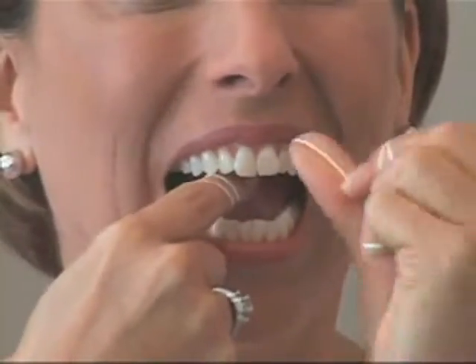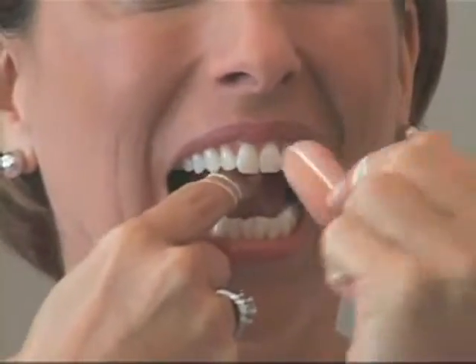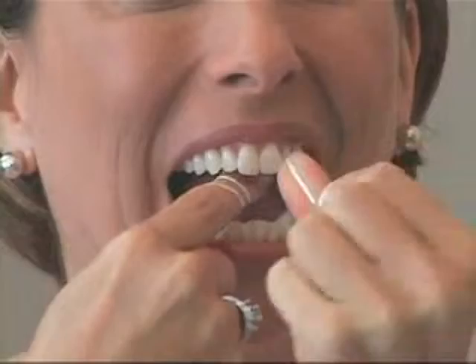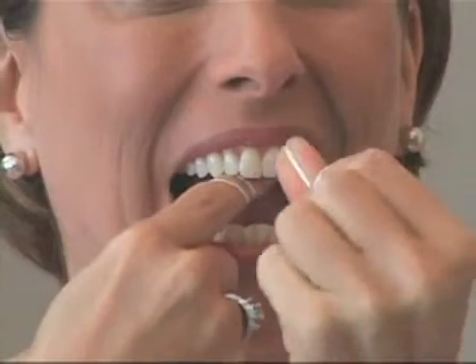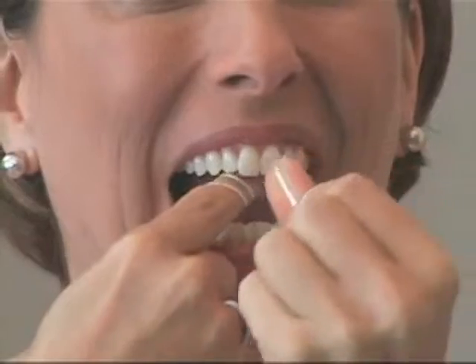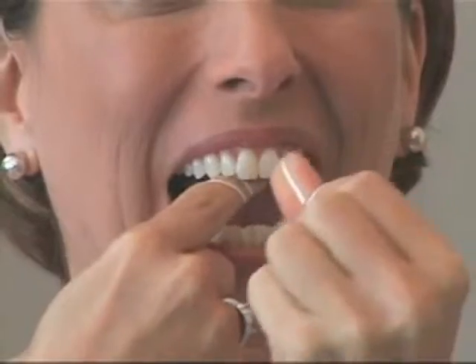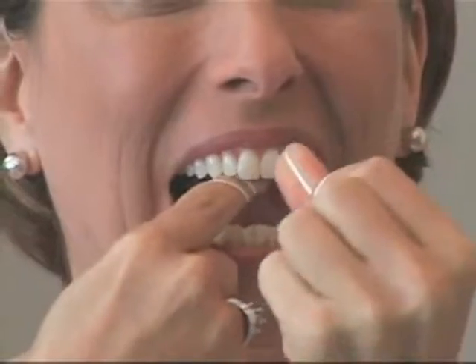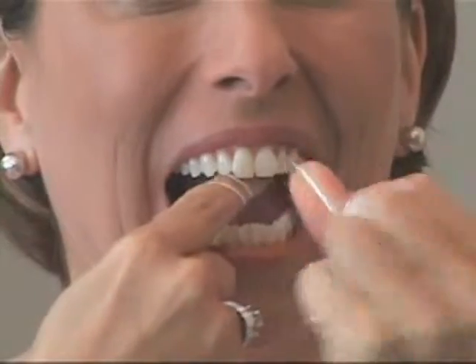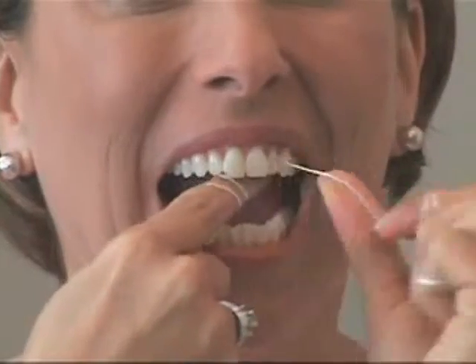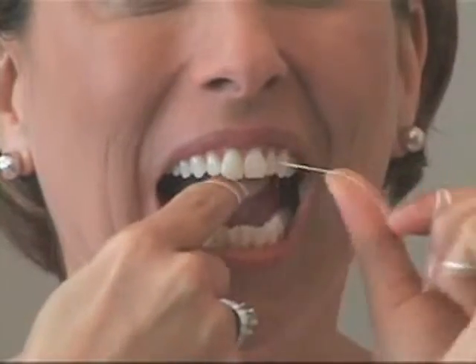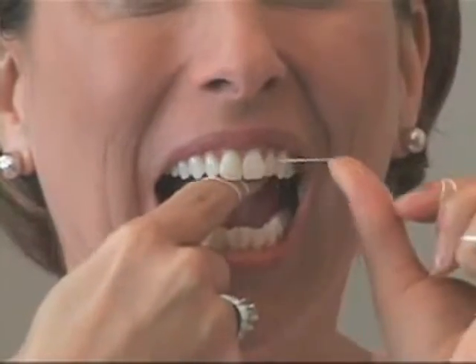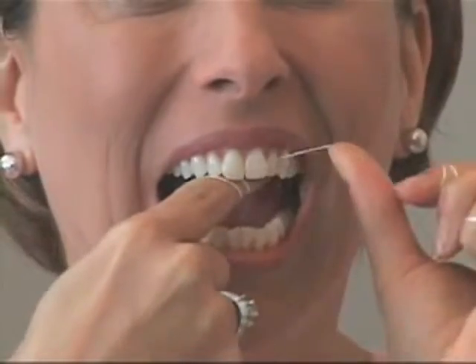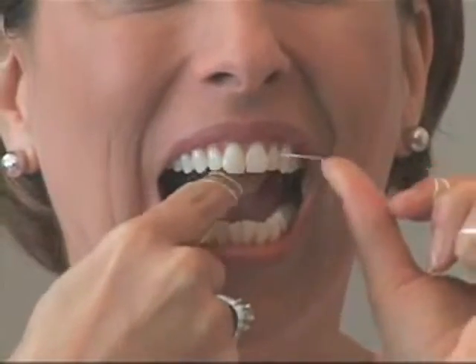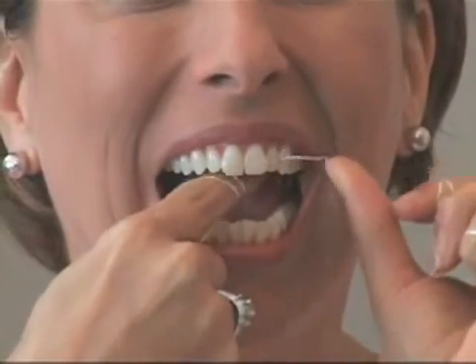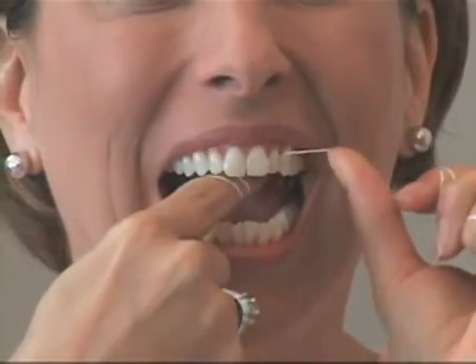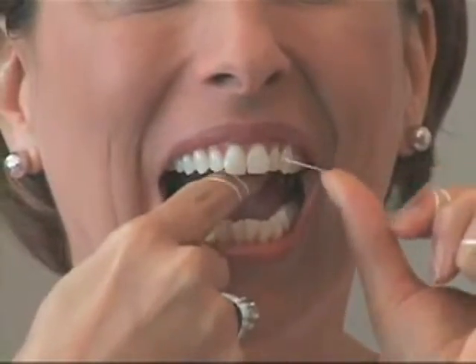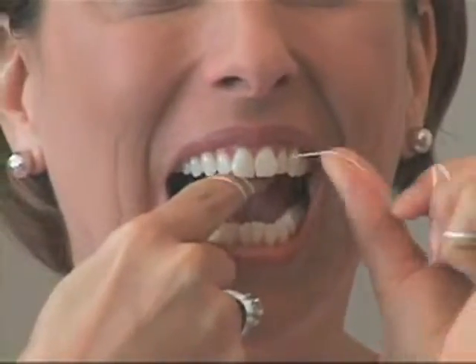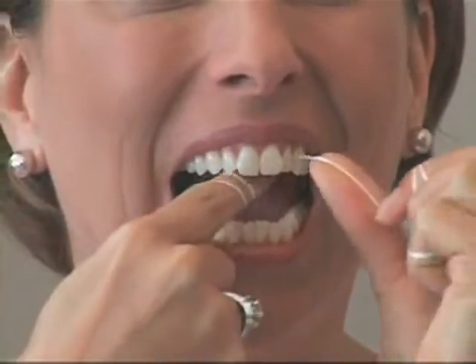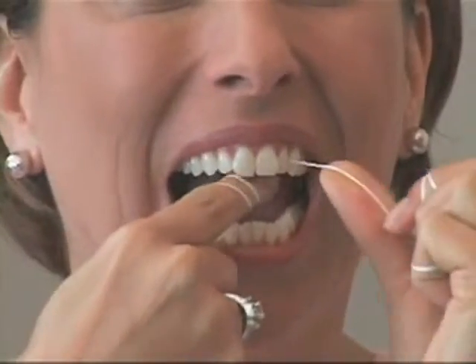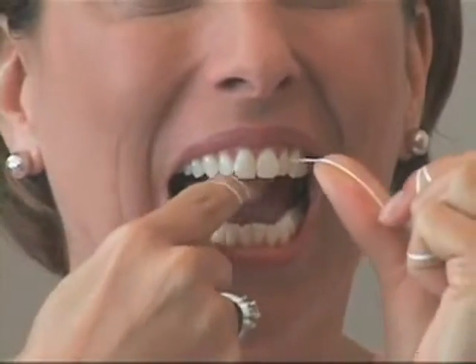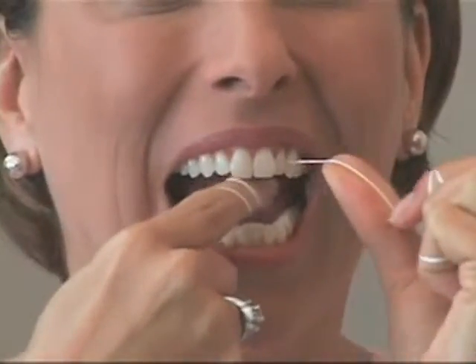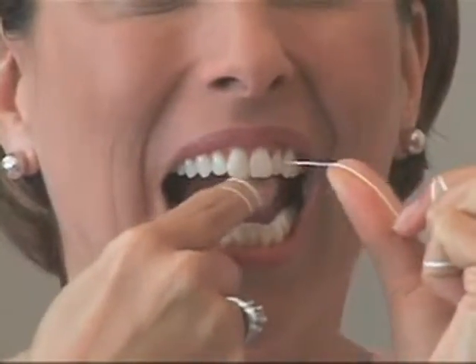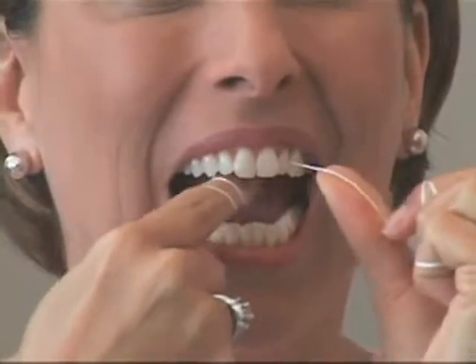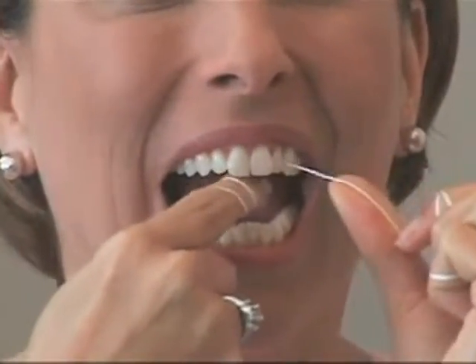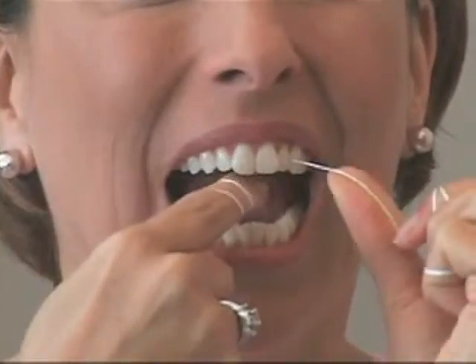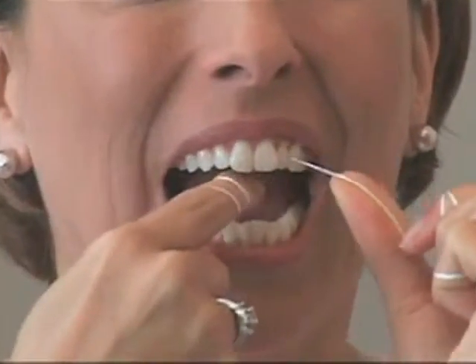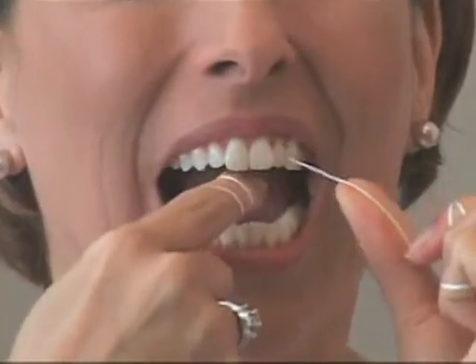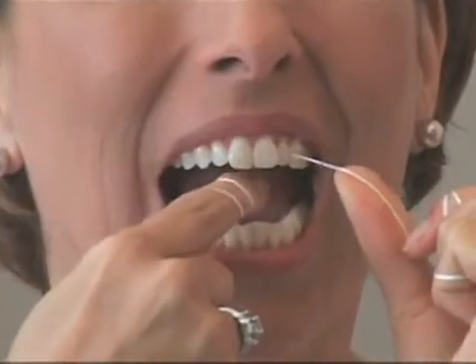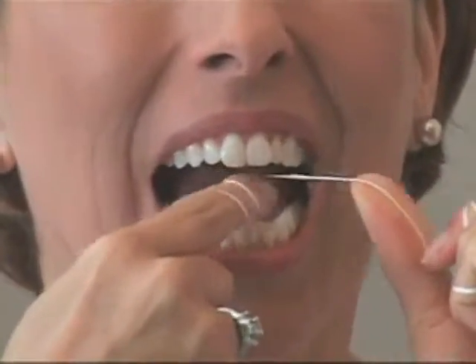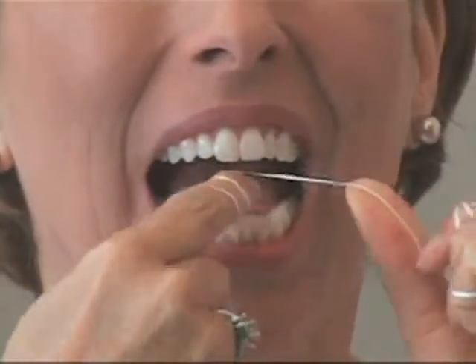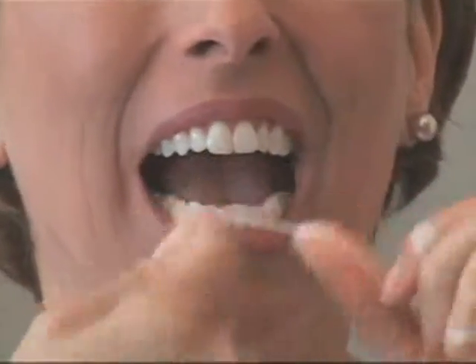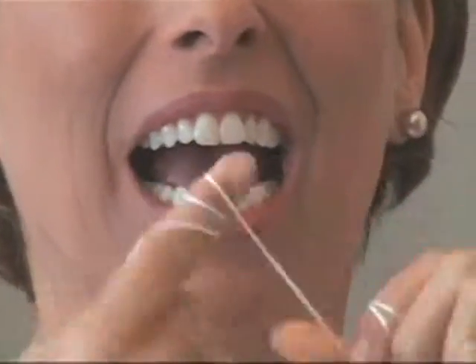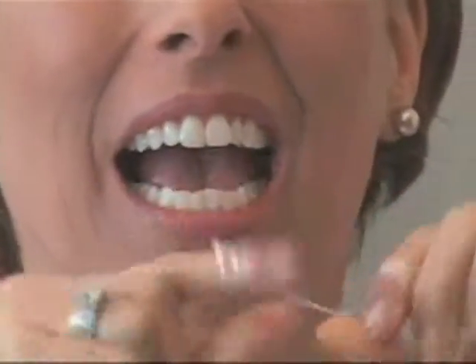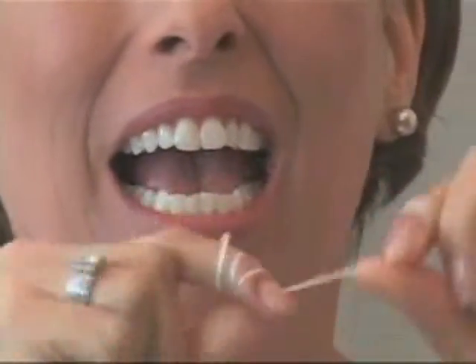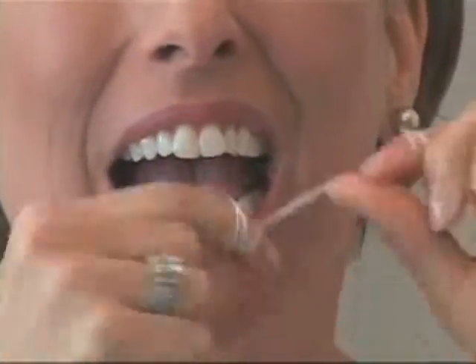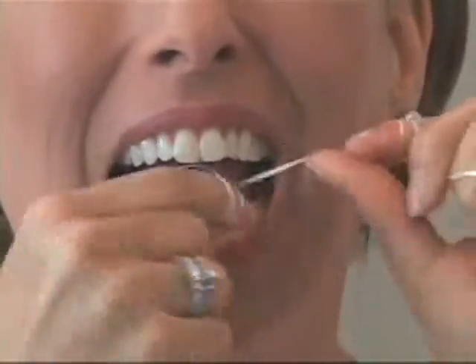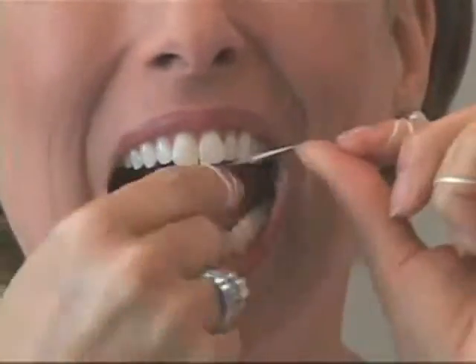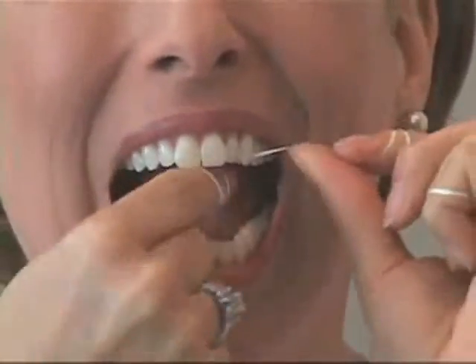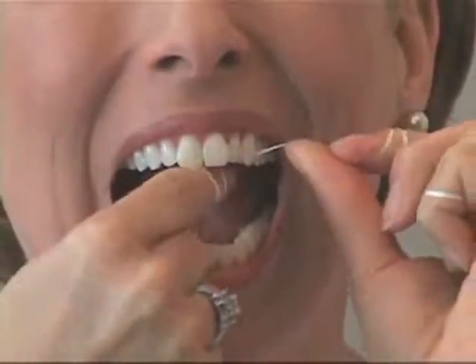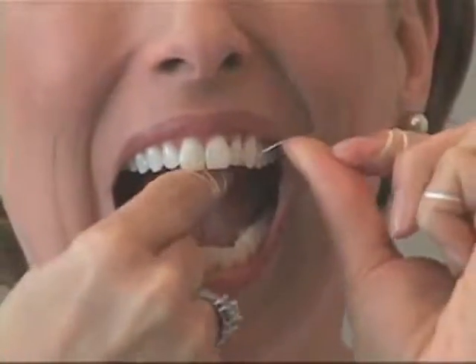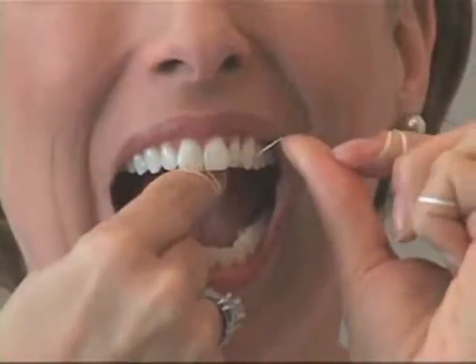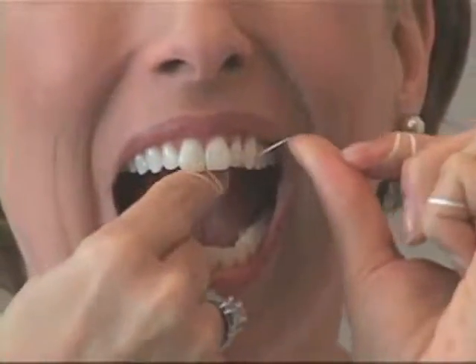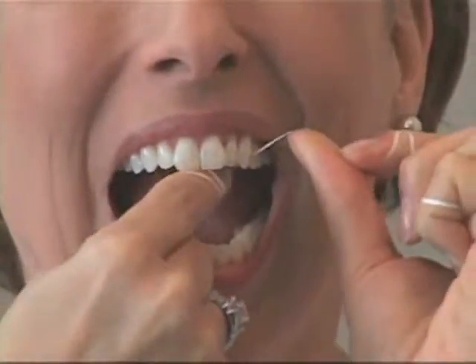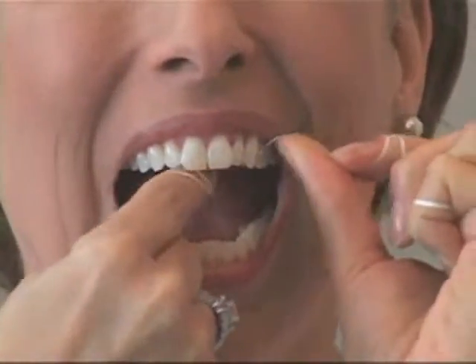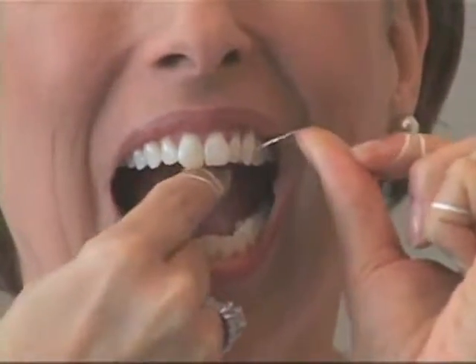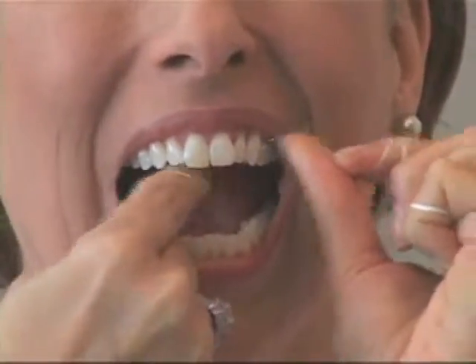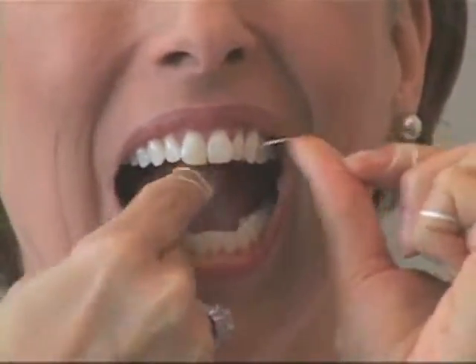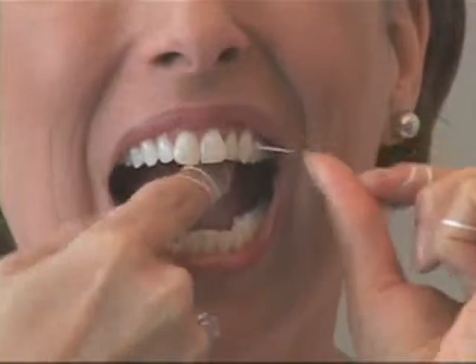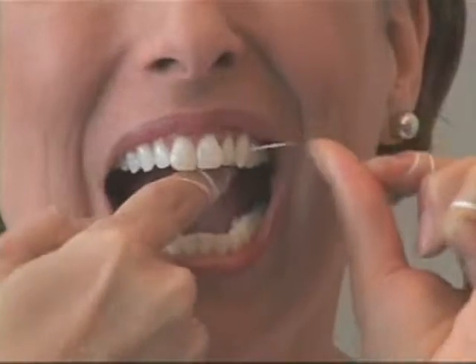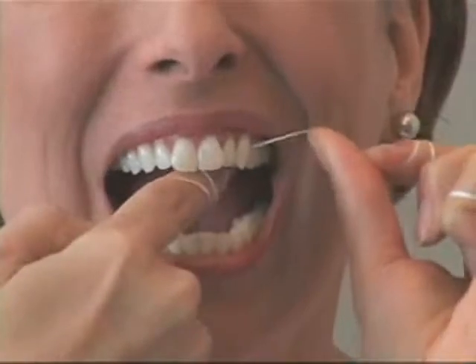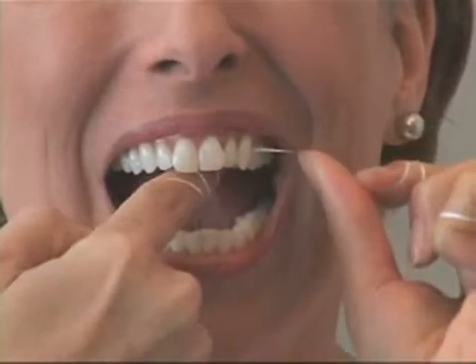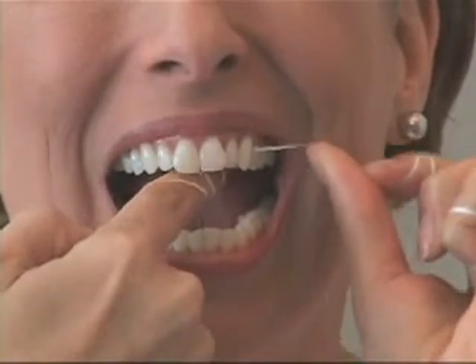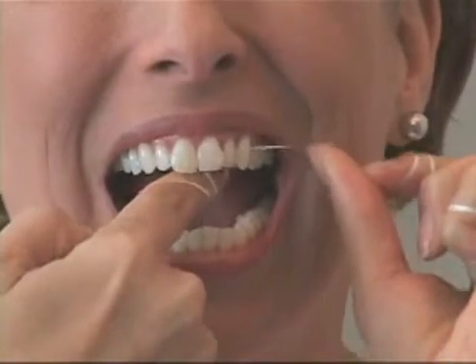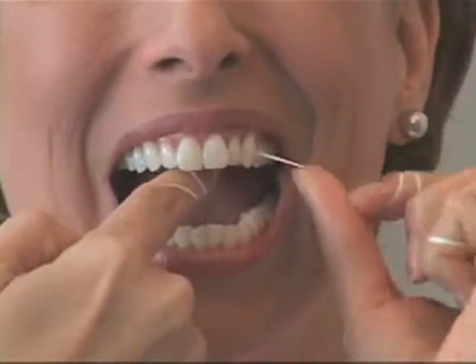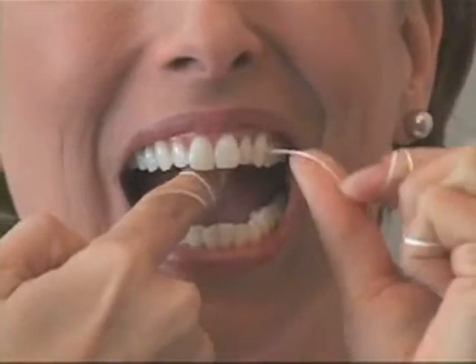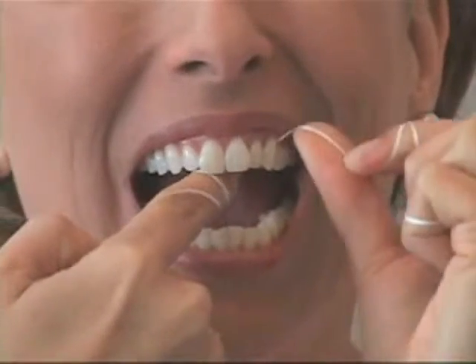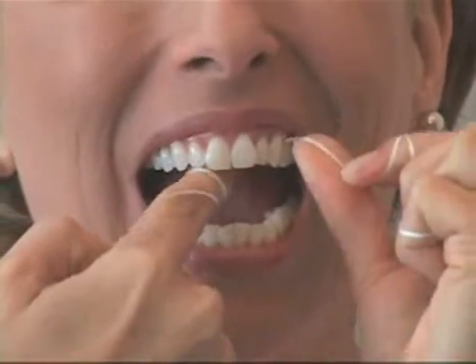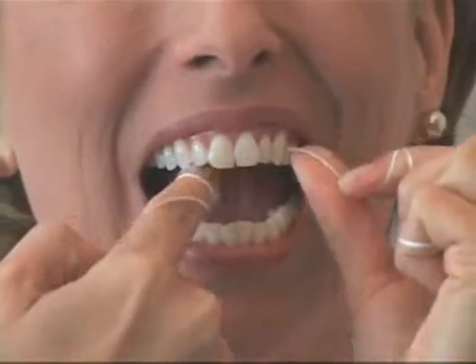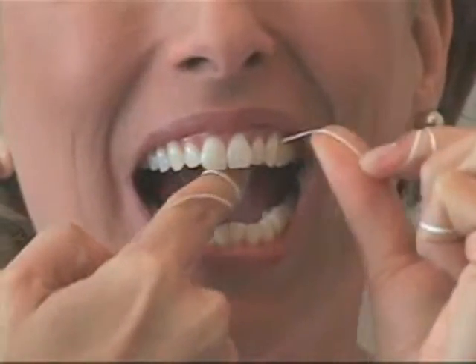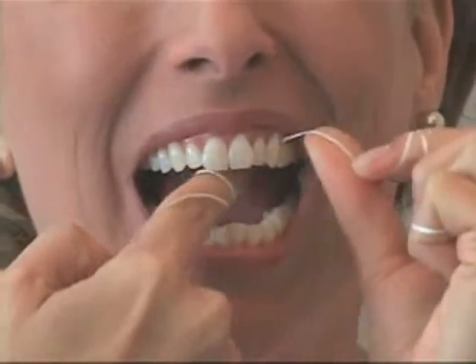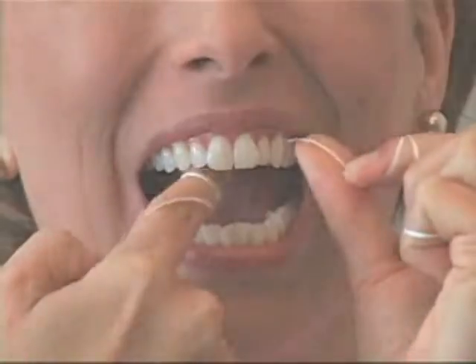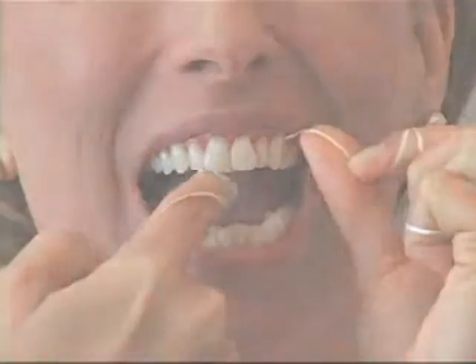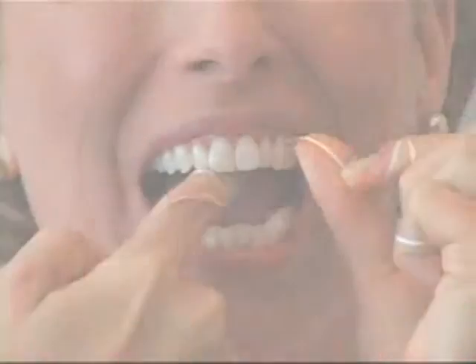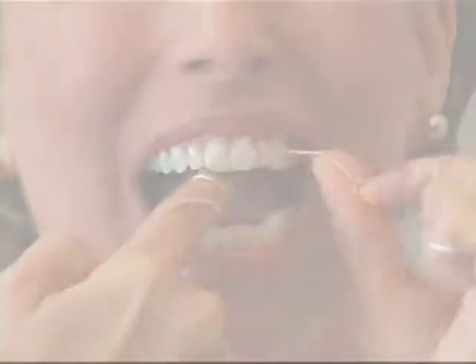Unwind new floss as needed. Your gums may bleed for the first week until the plaque layer is broken up, bacteria are removed, and your gums heal.